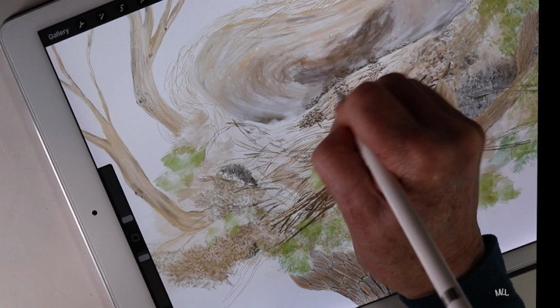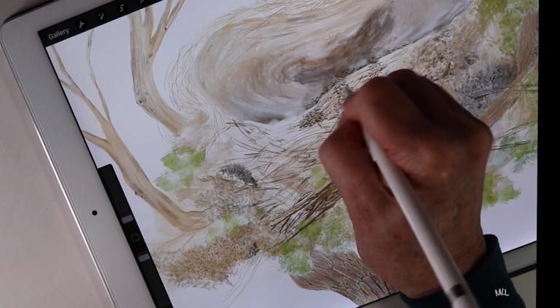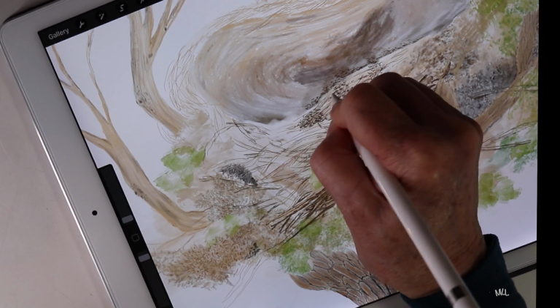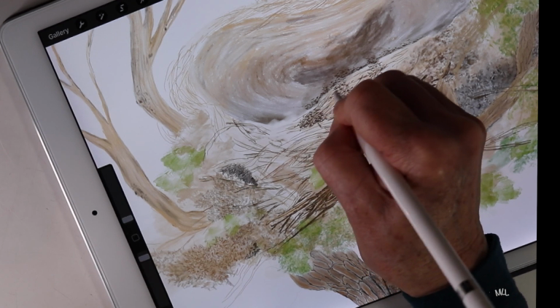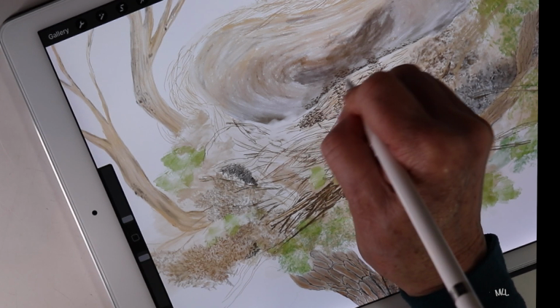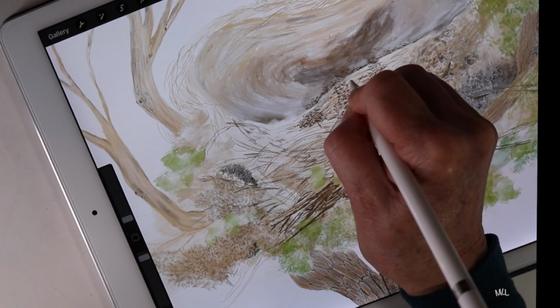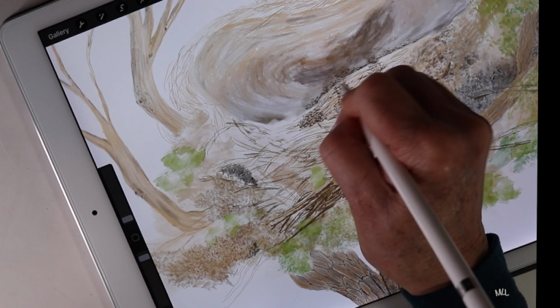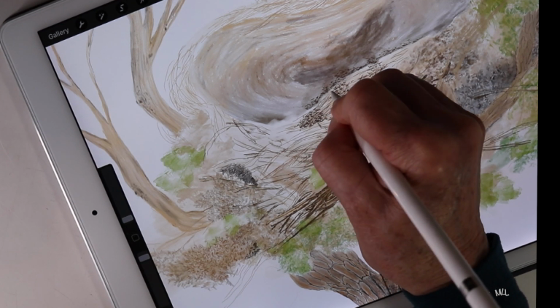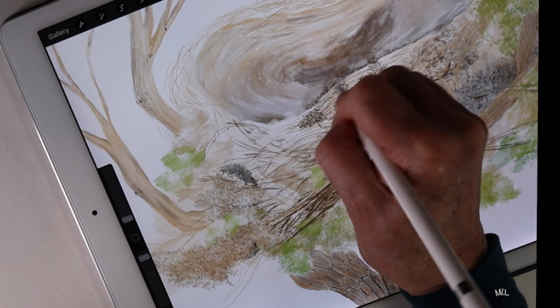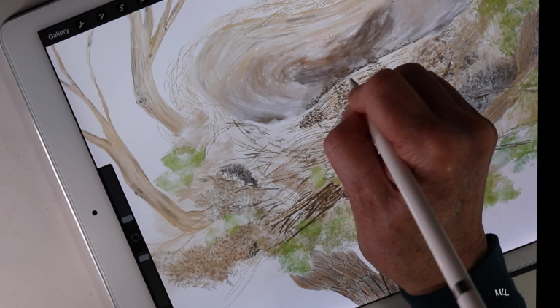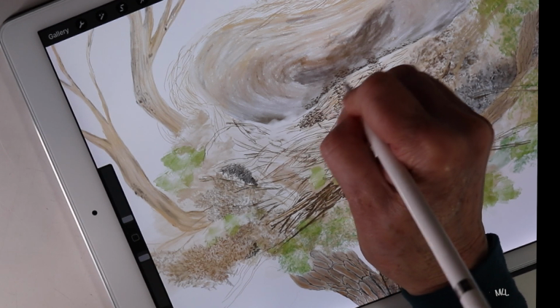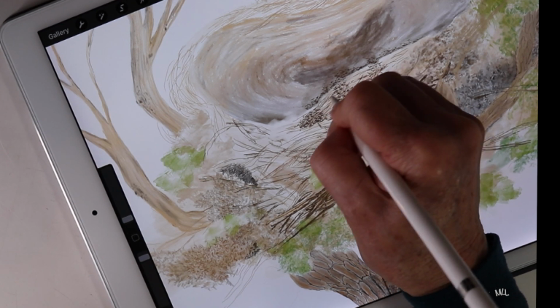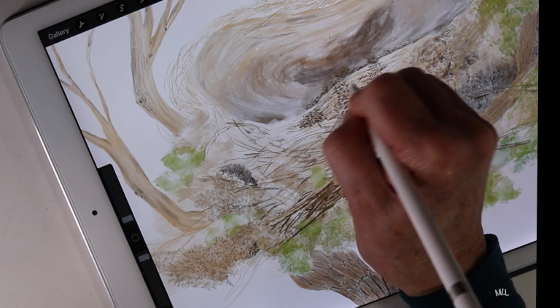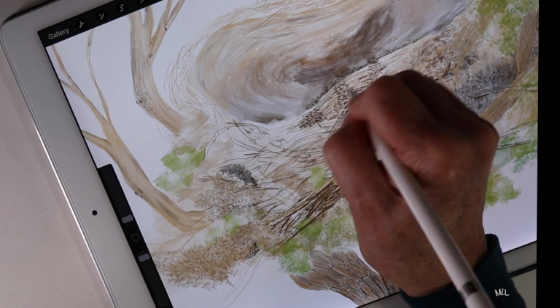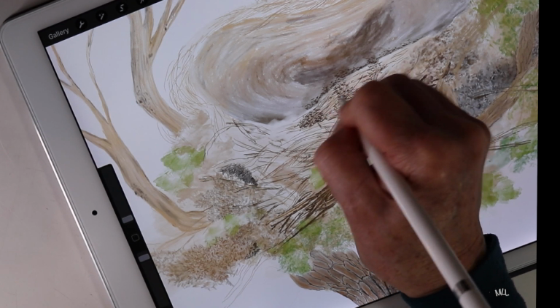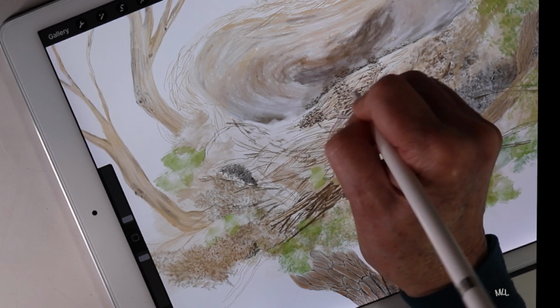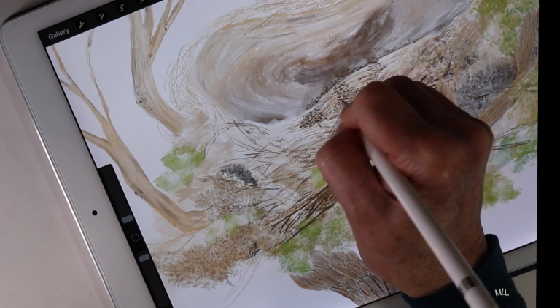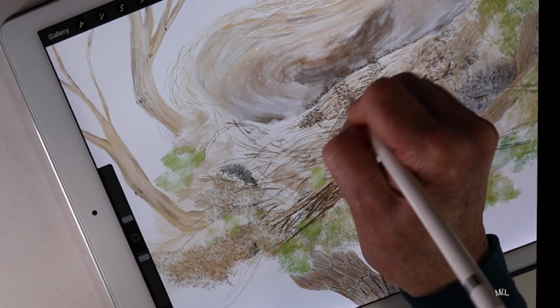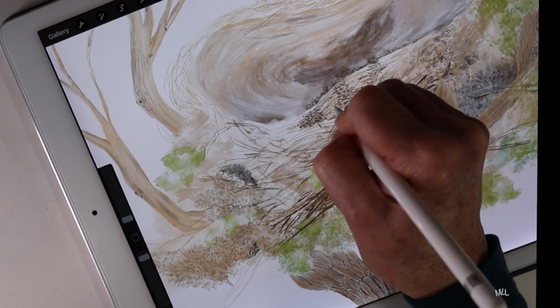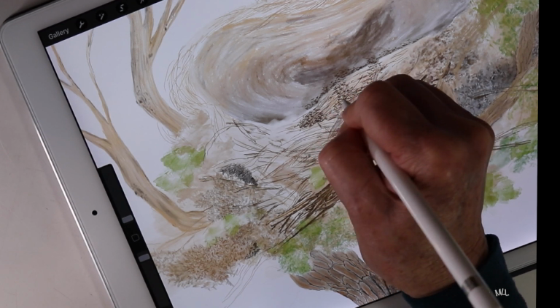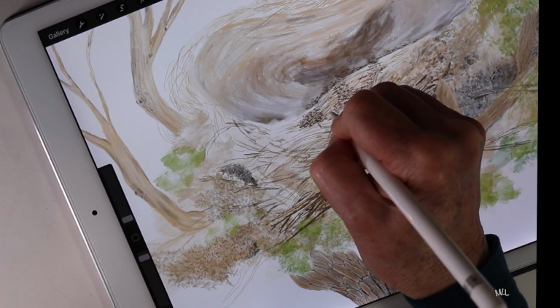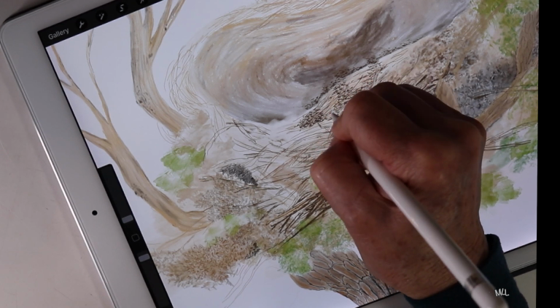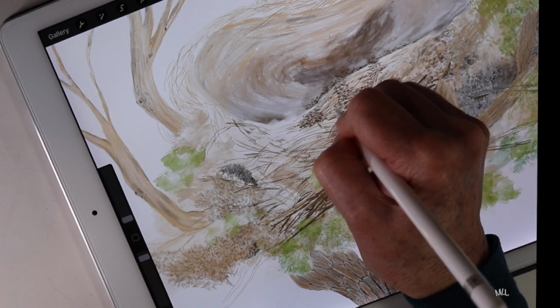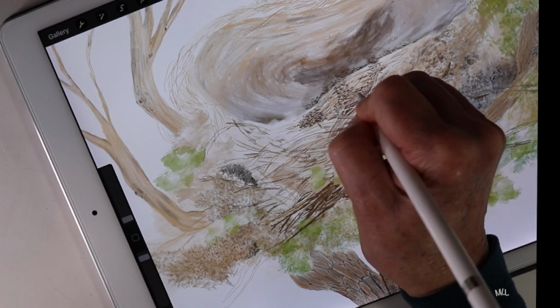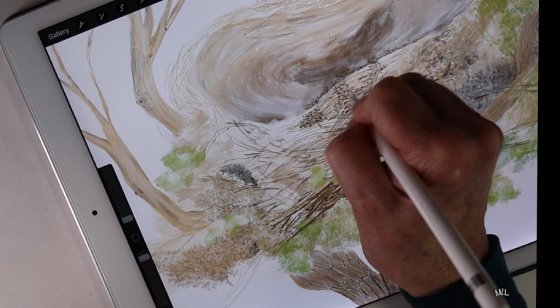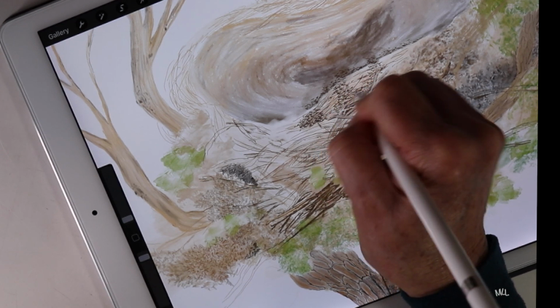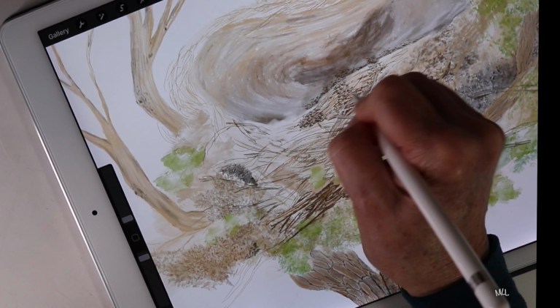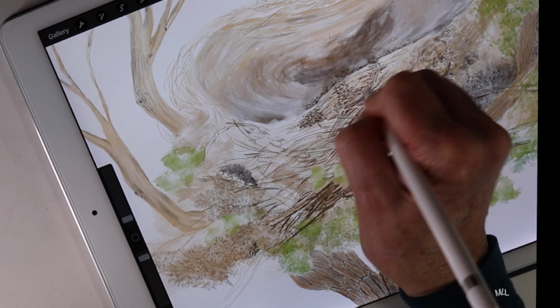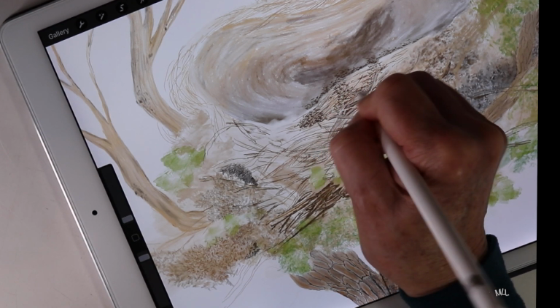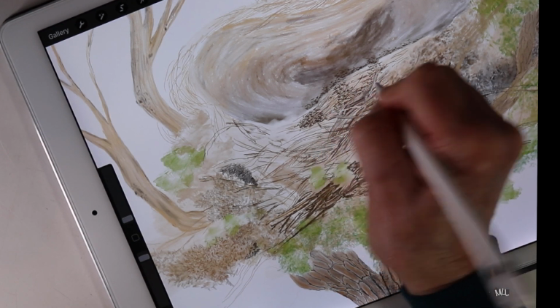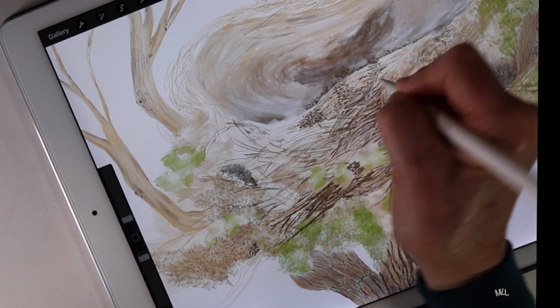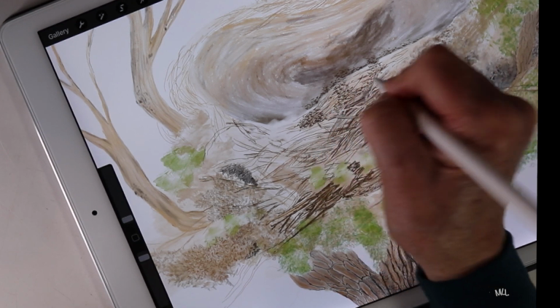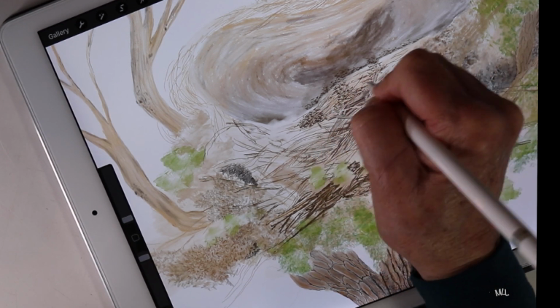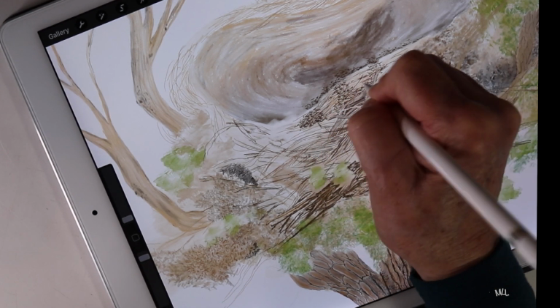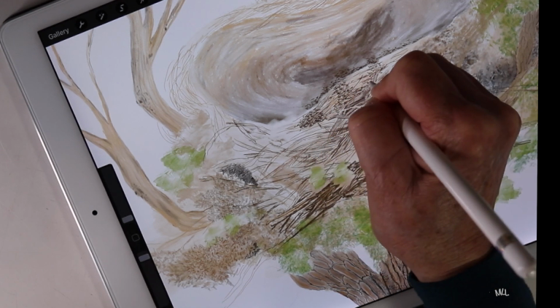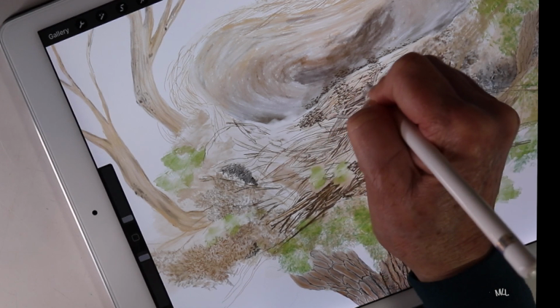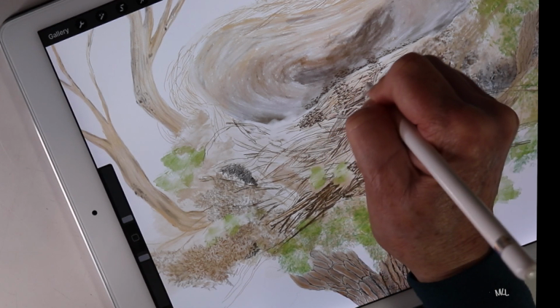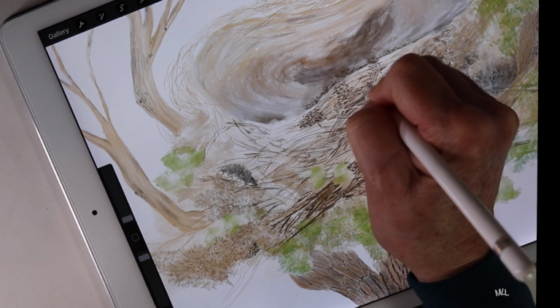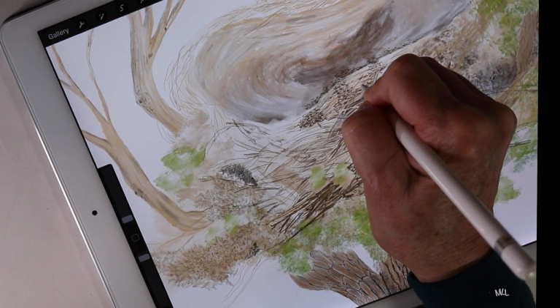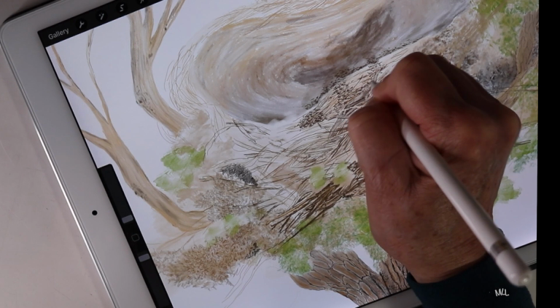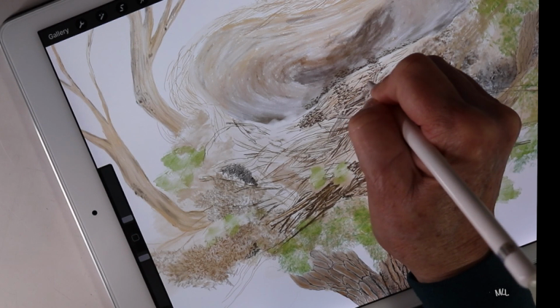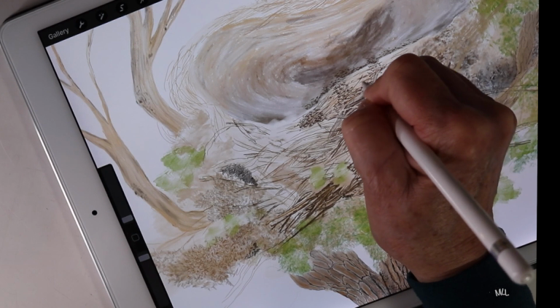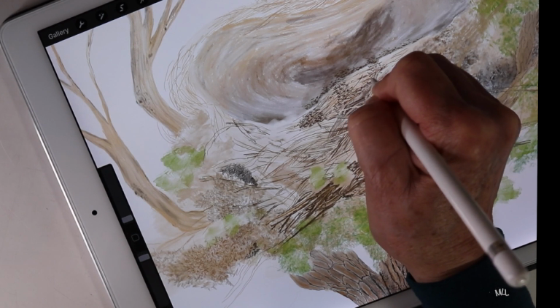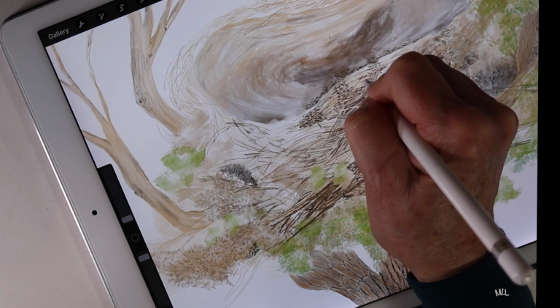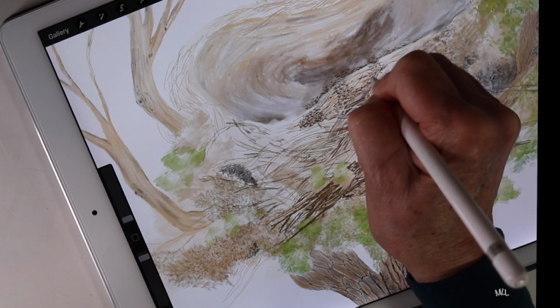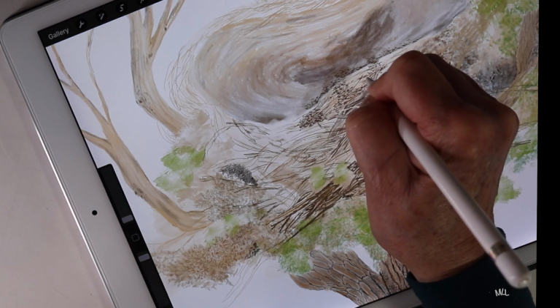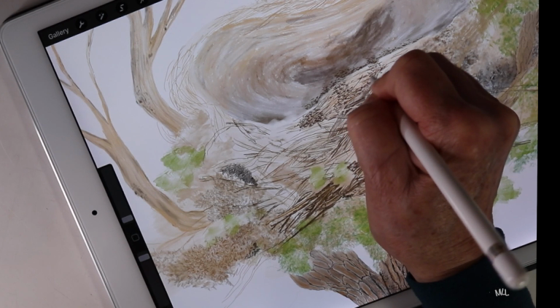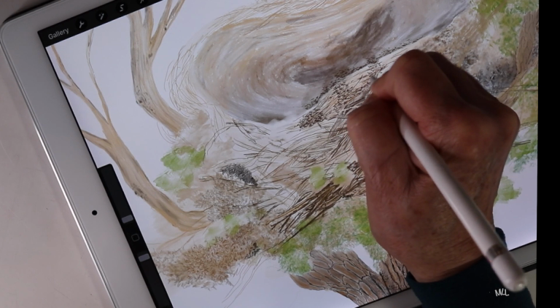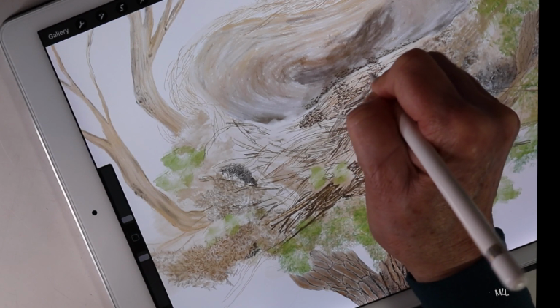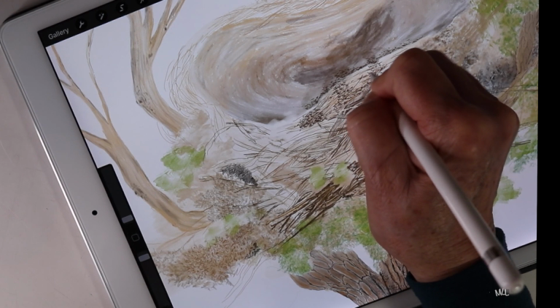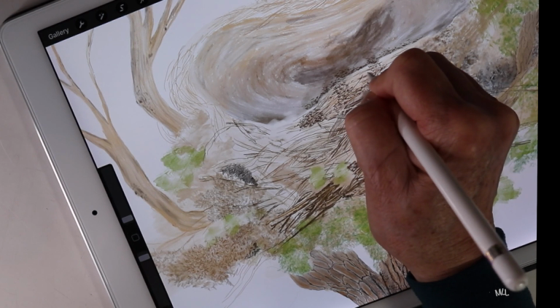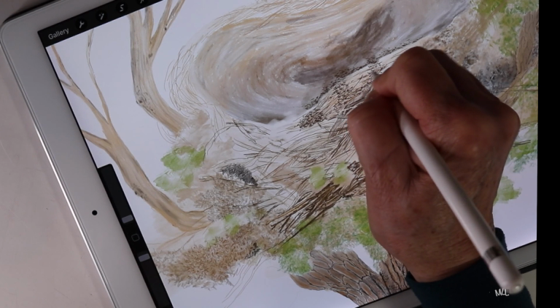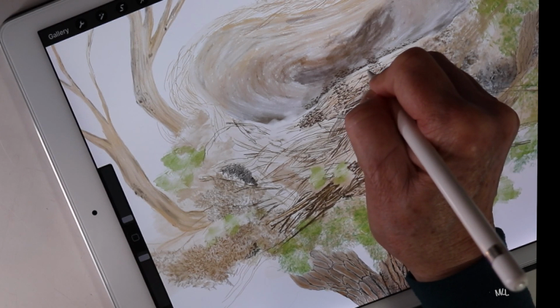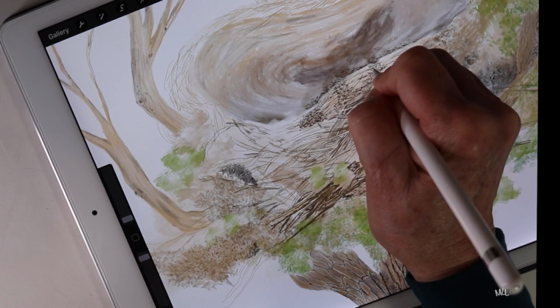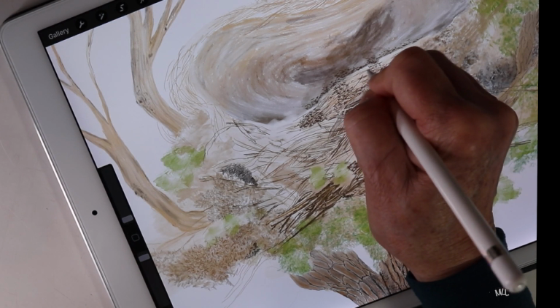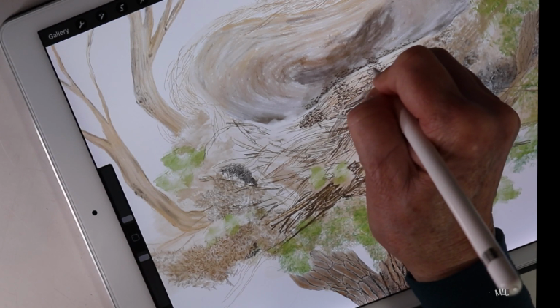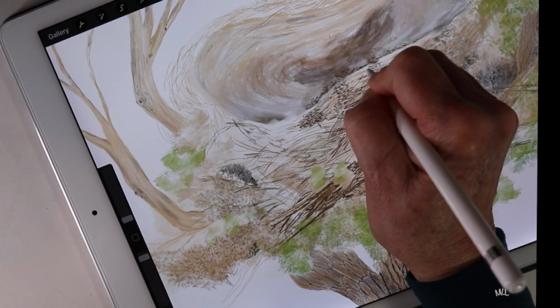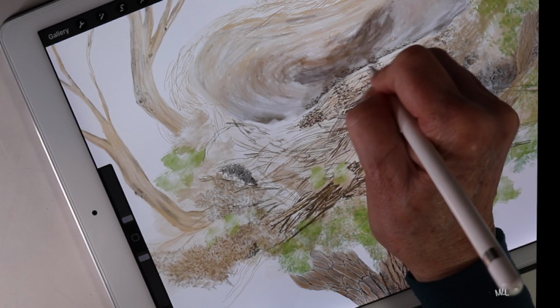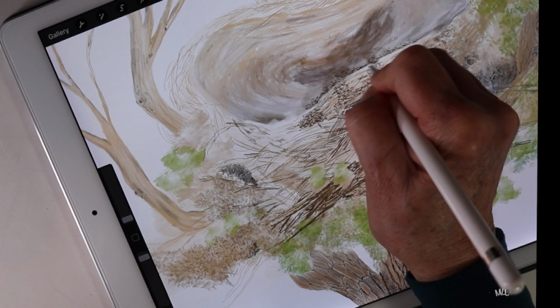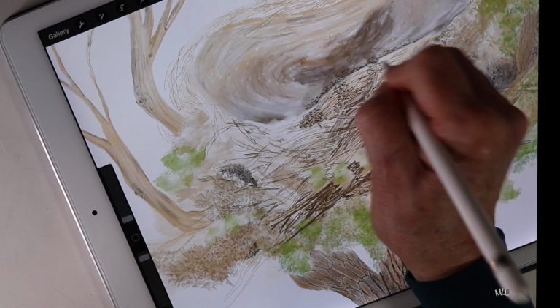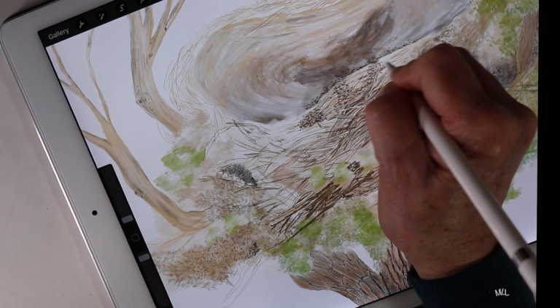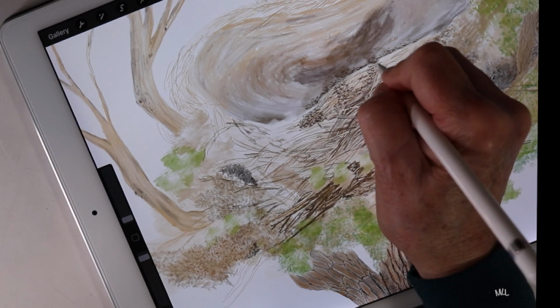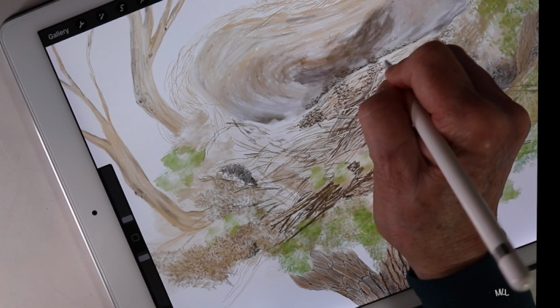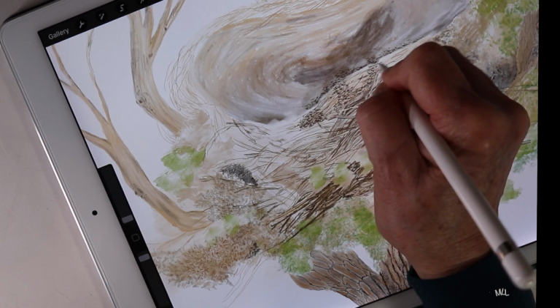Studying birds' nests inspires me to think about alternative ways to use materials gathered from the land.